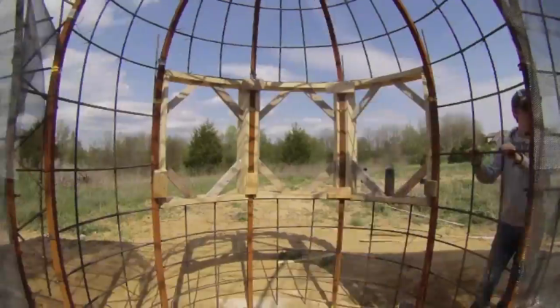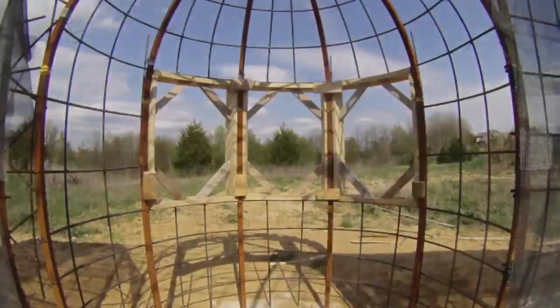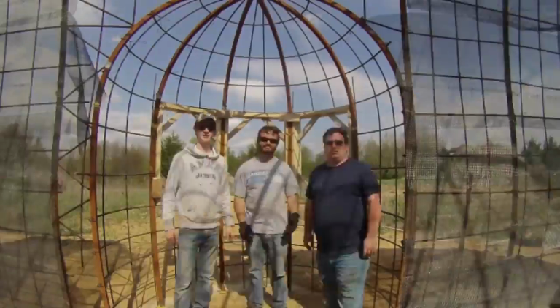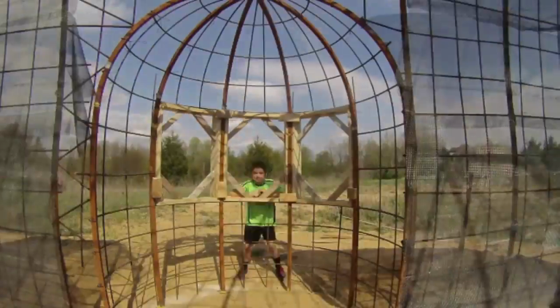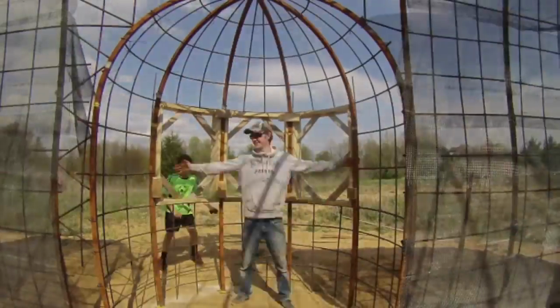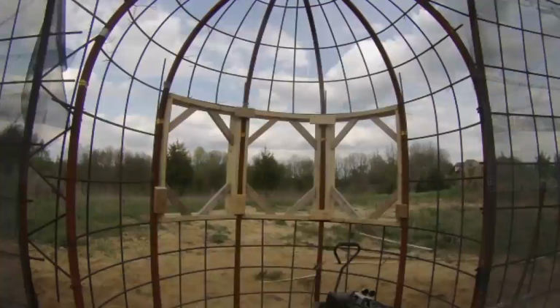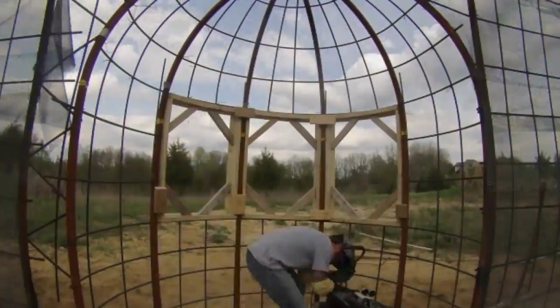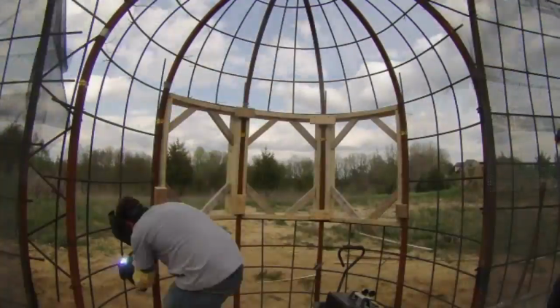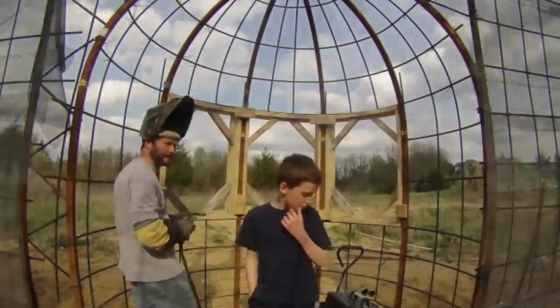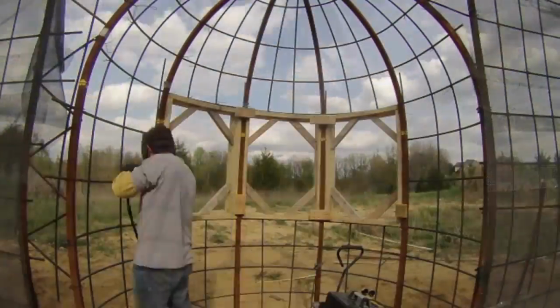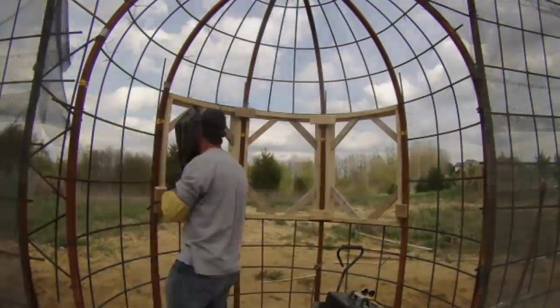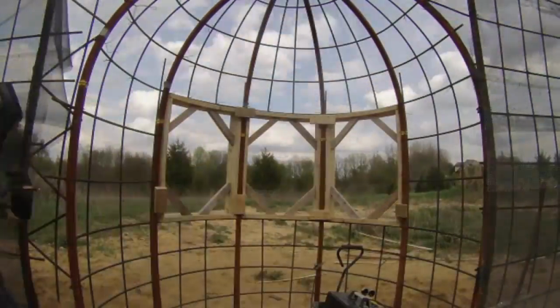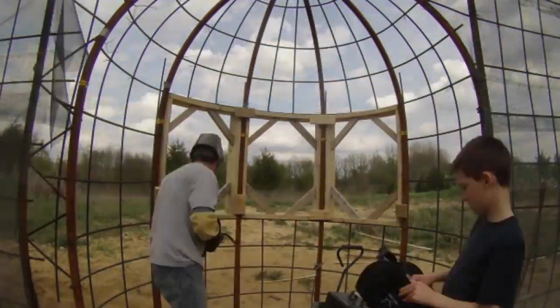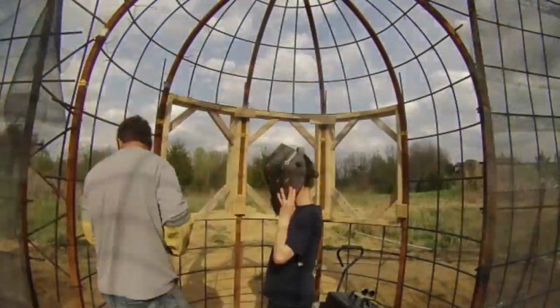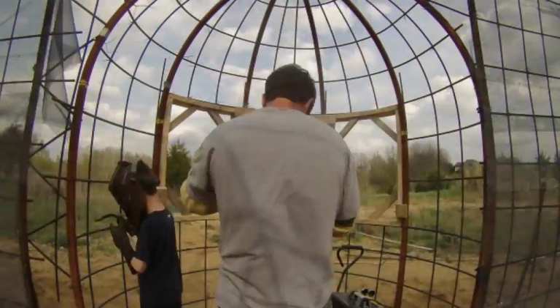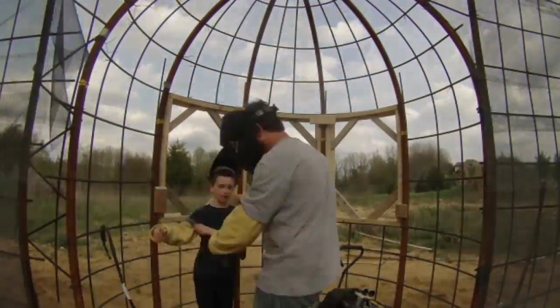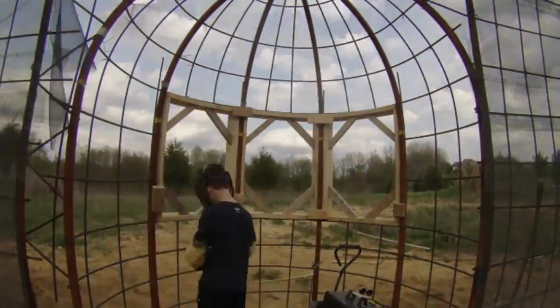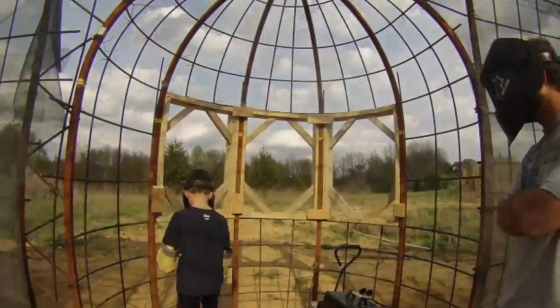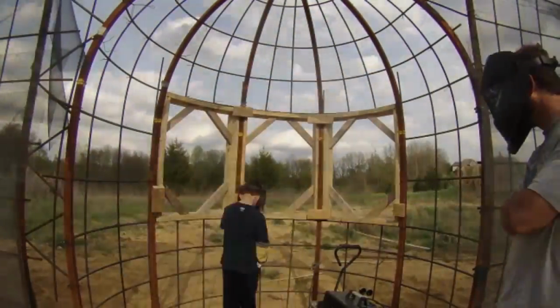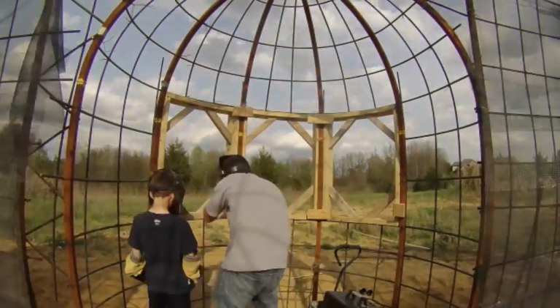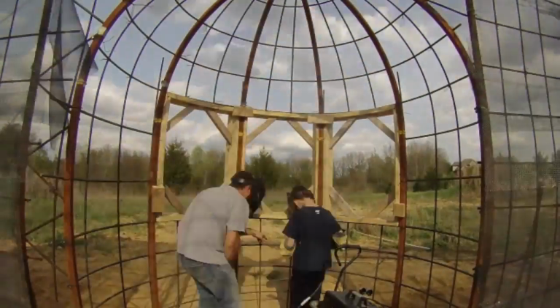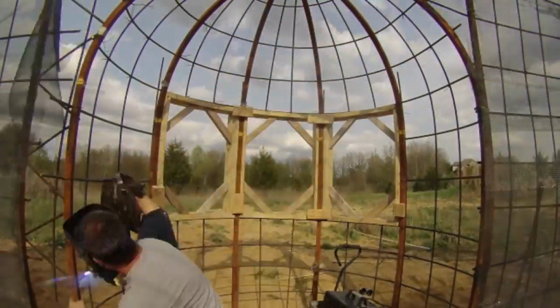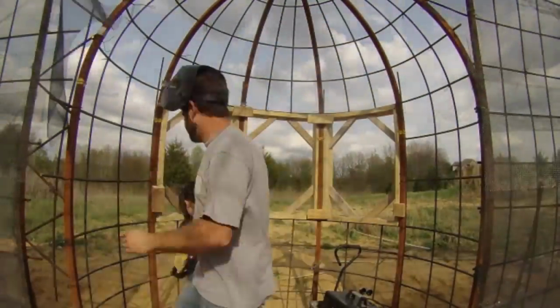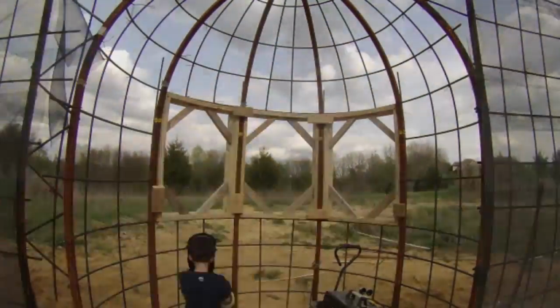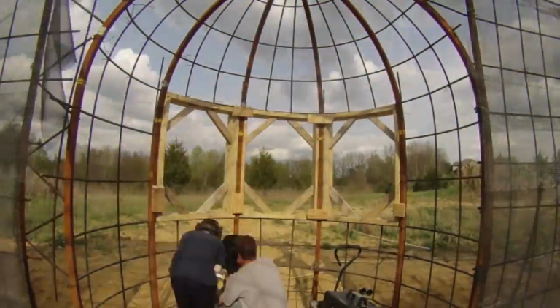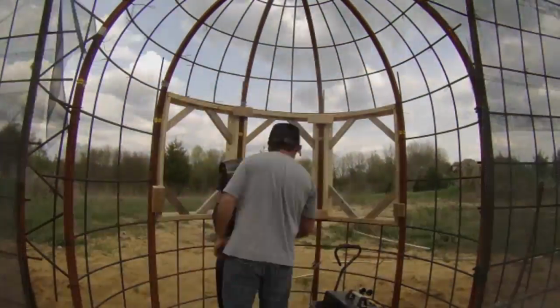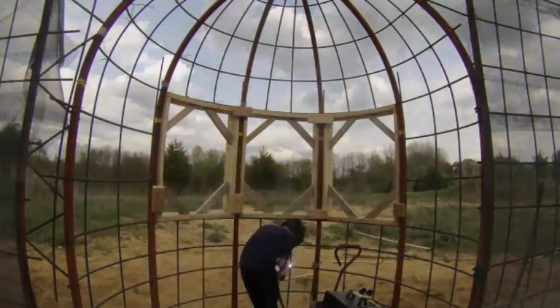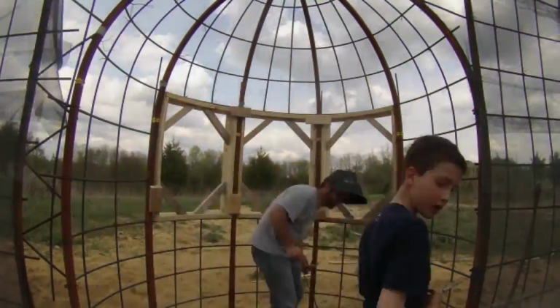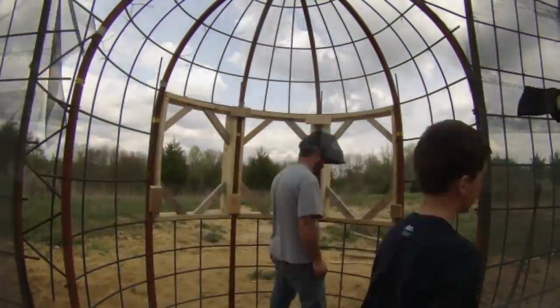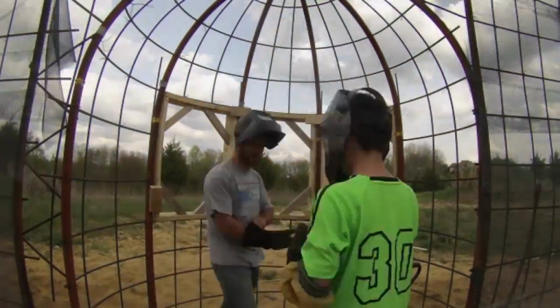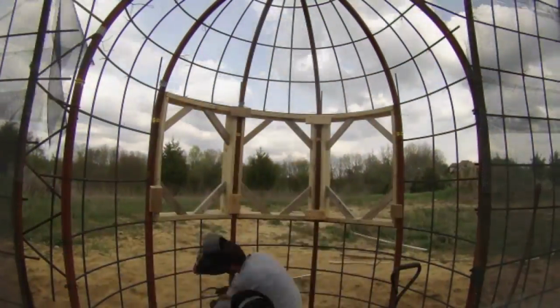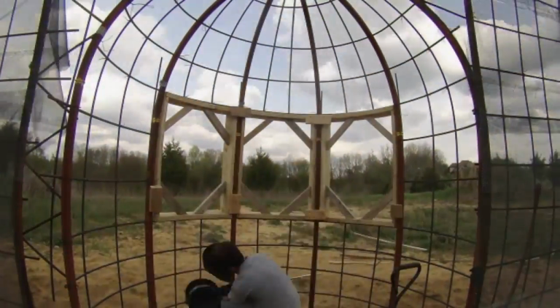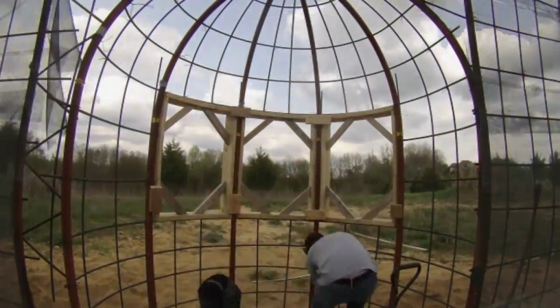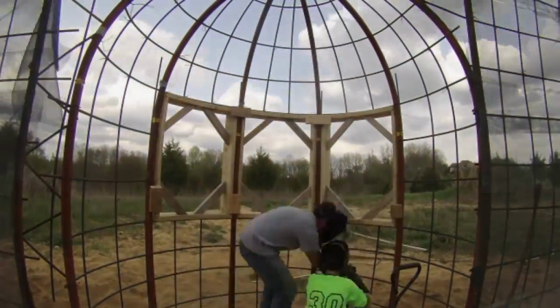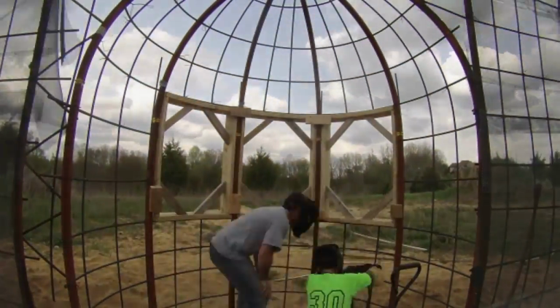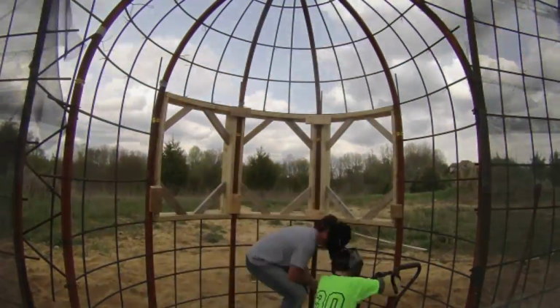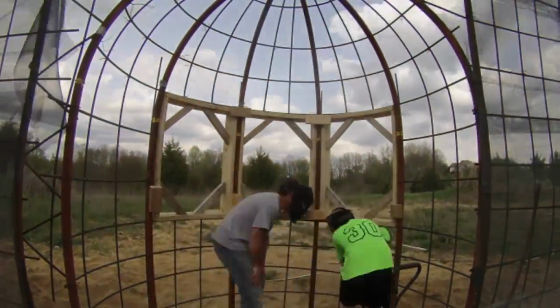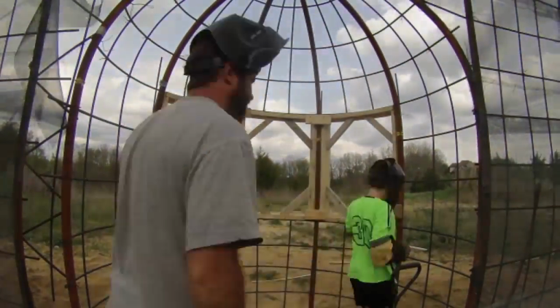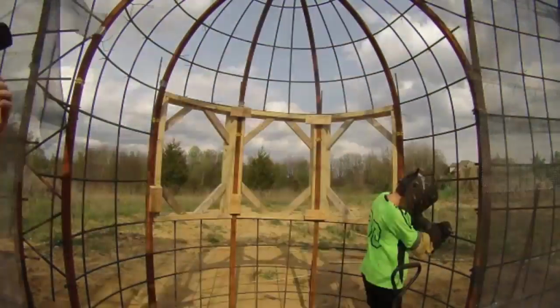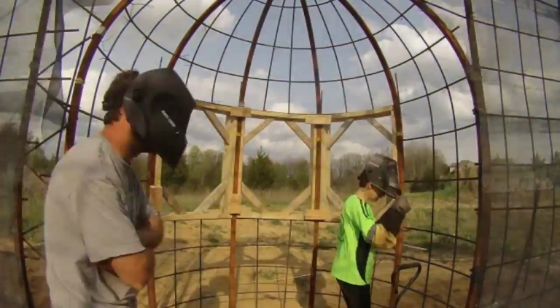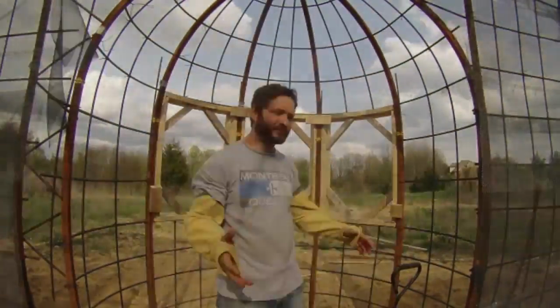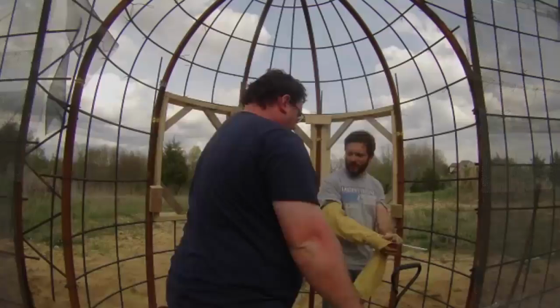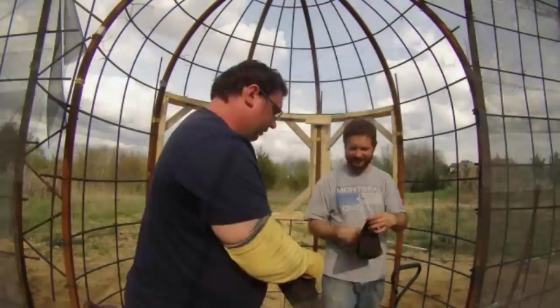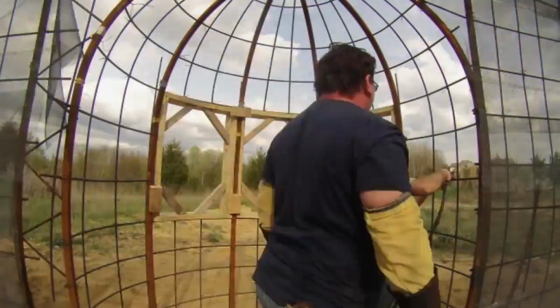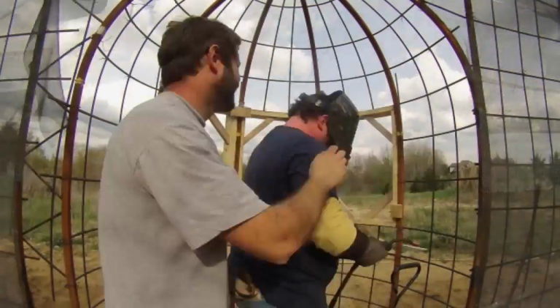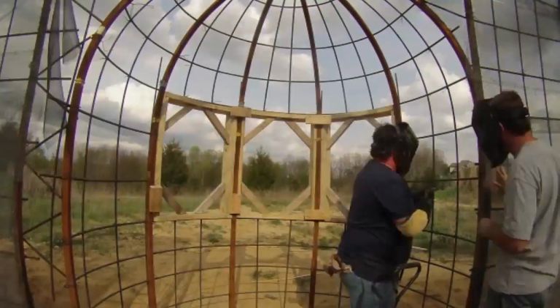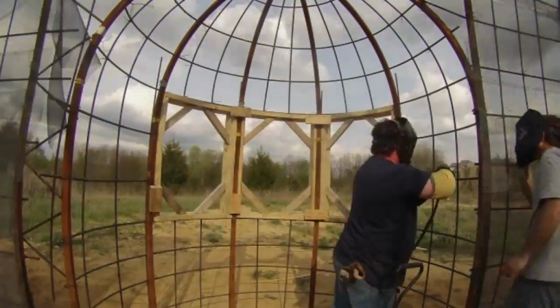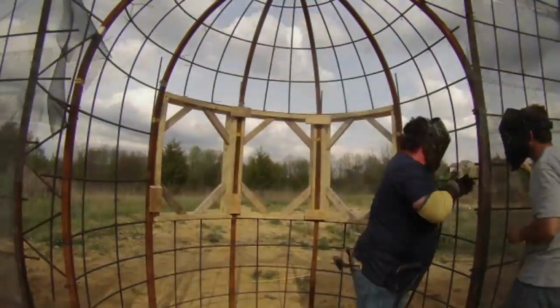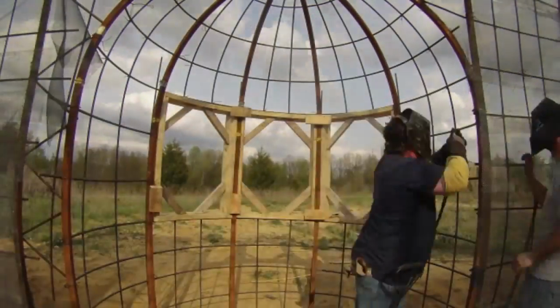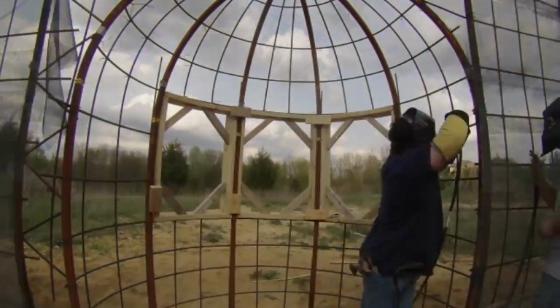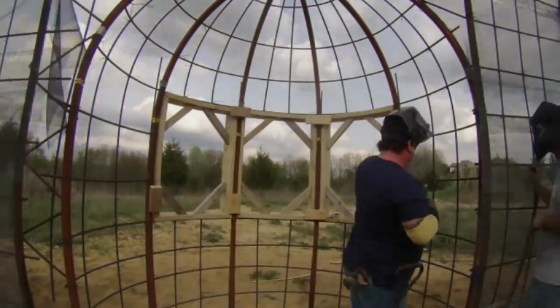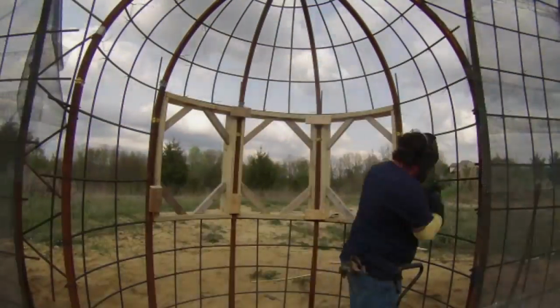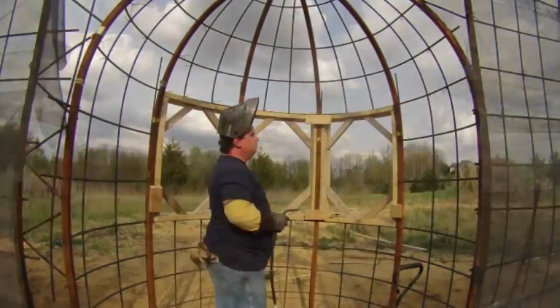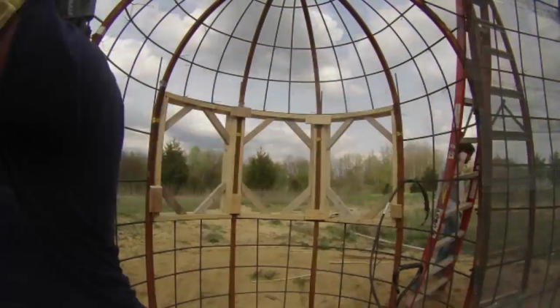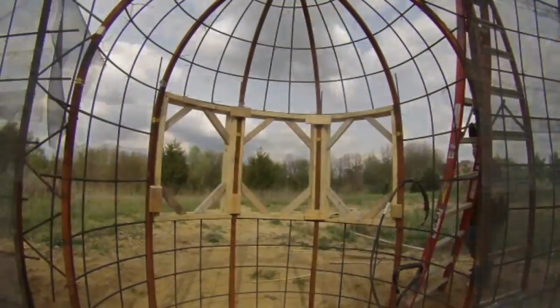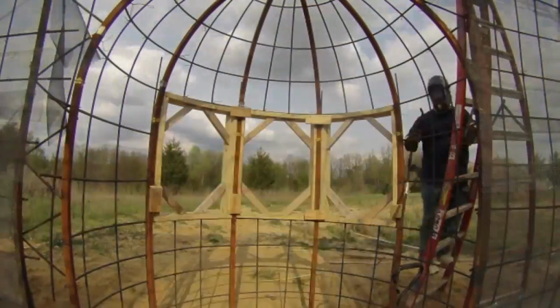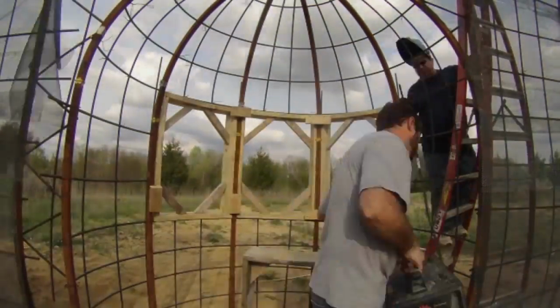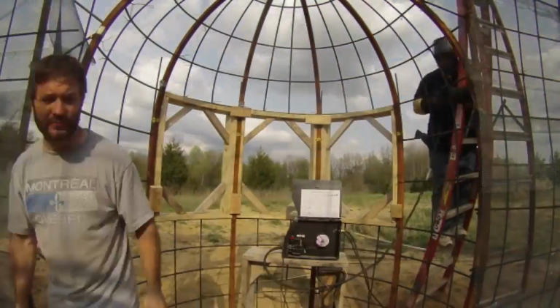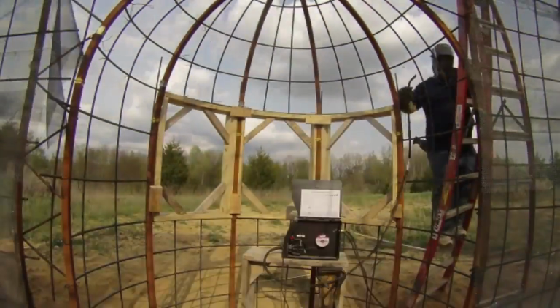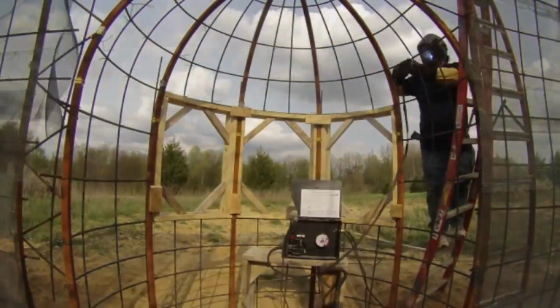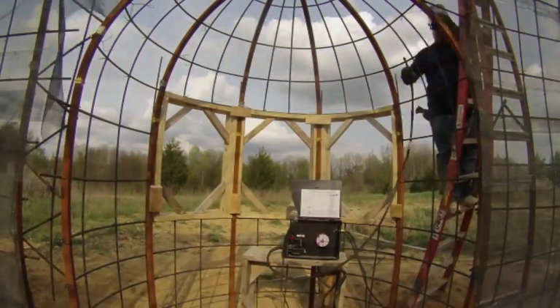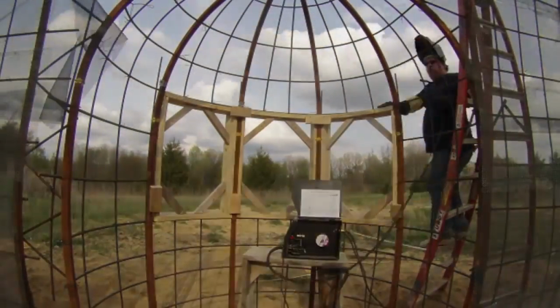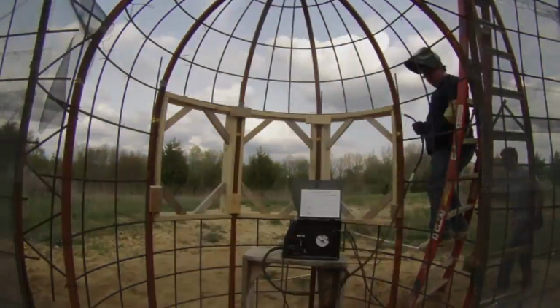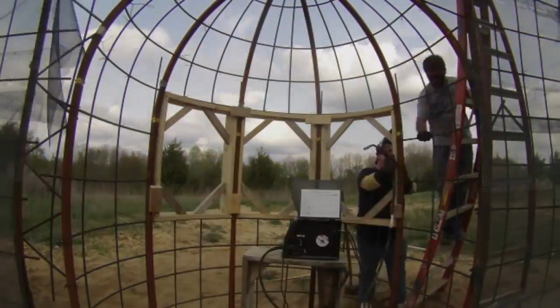My kids are often up for welding lessons. Their welds are good enough, but sooner or later they want to run and play. John decided to take over the welding on this part.